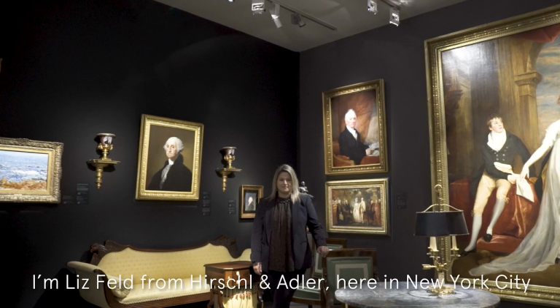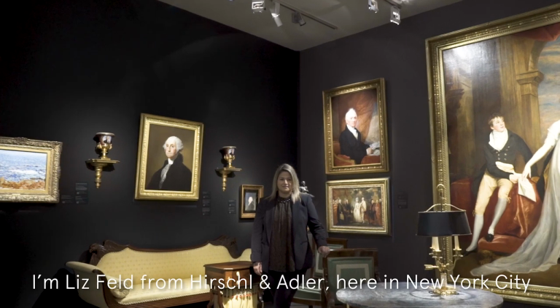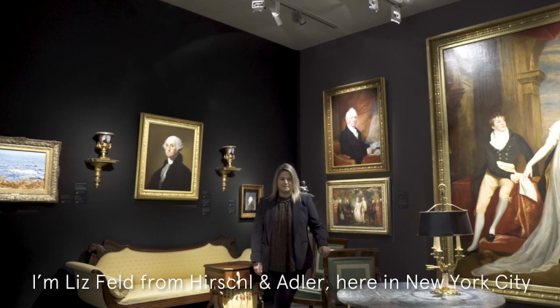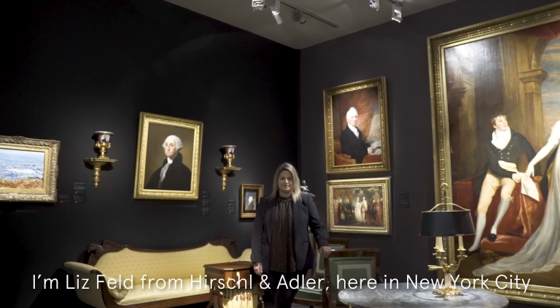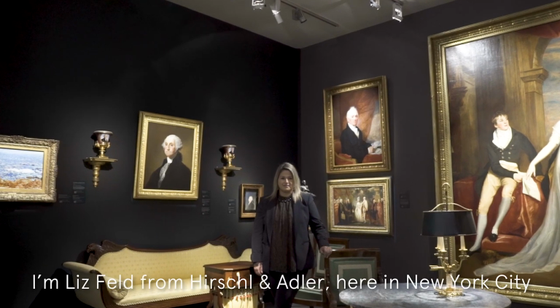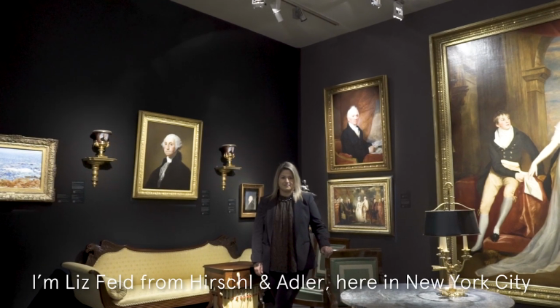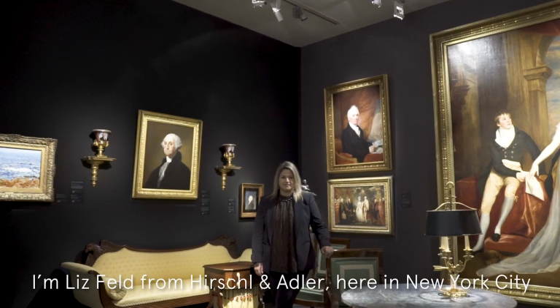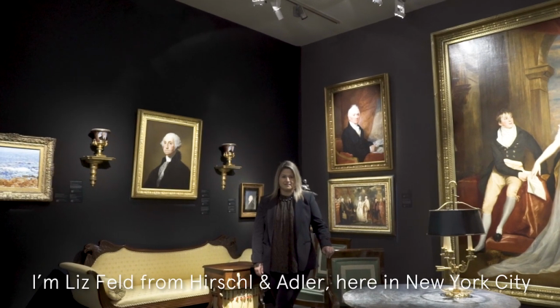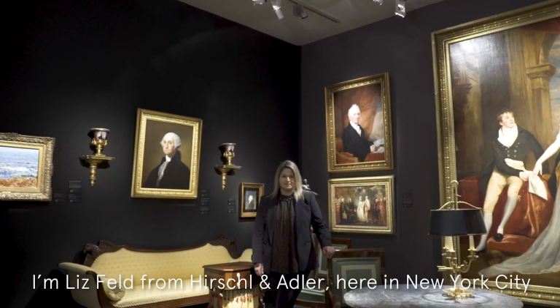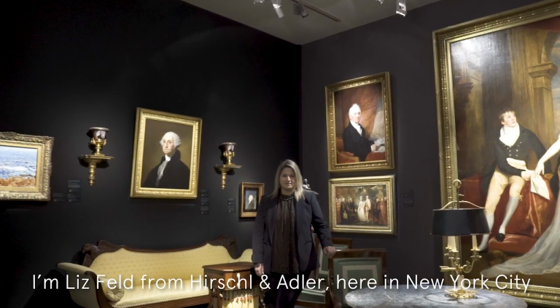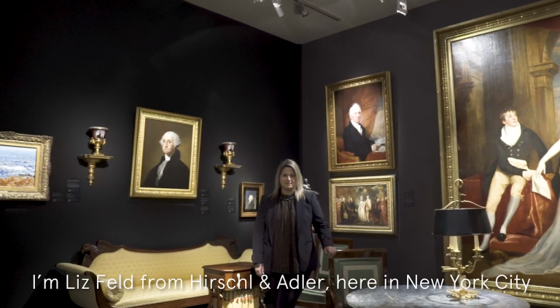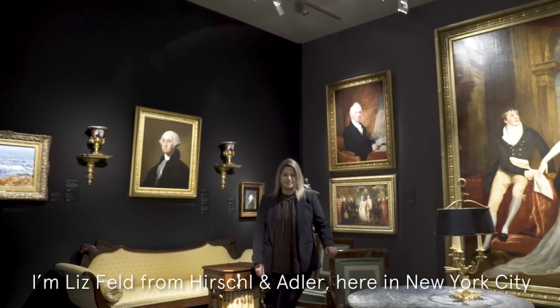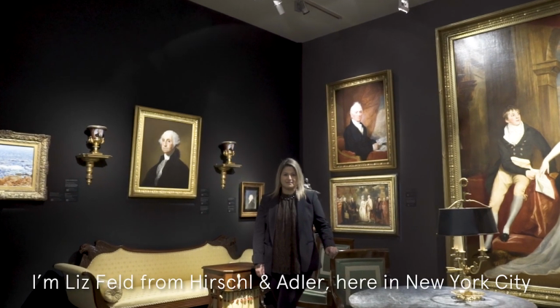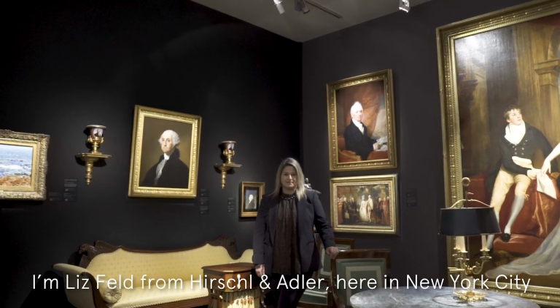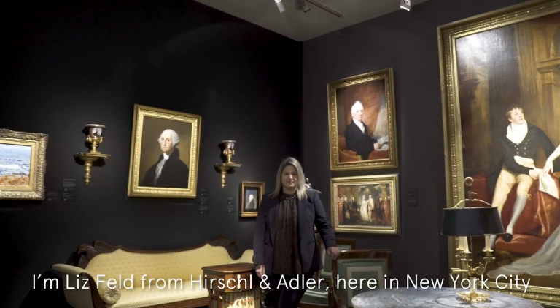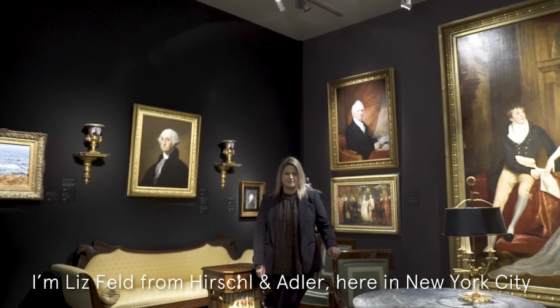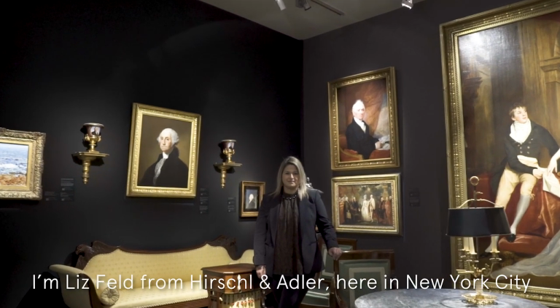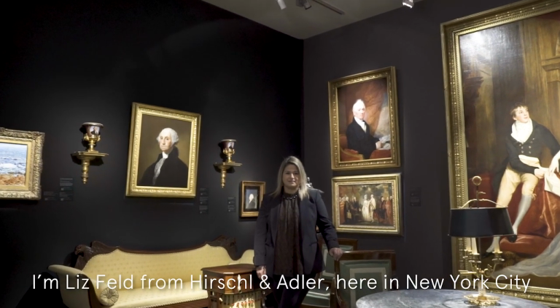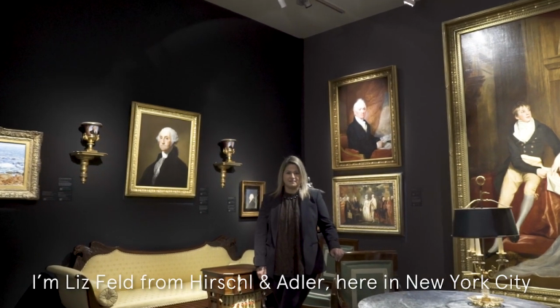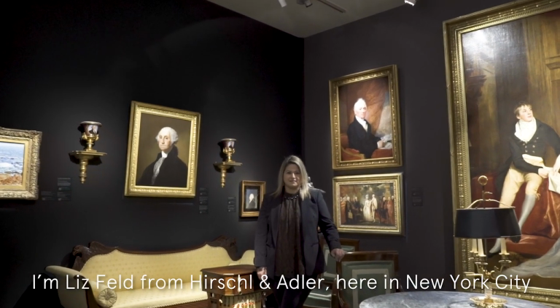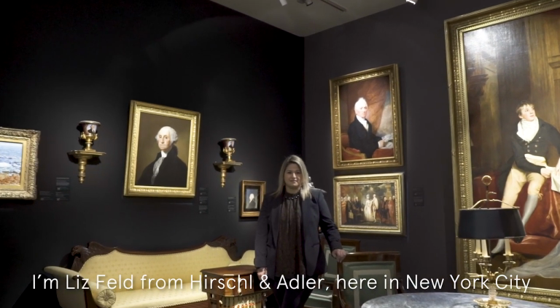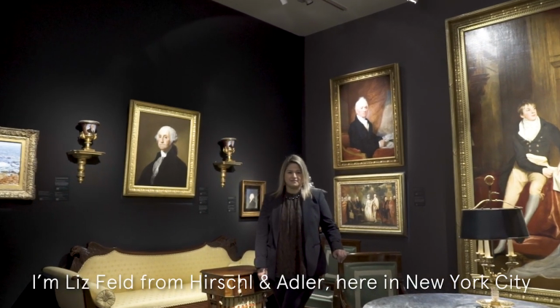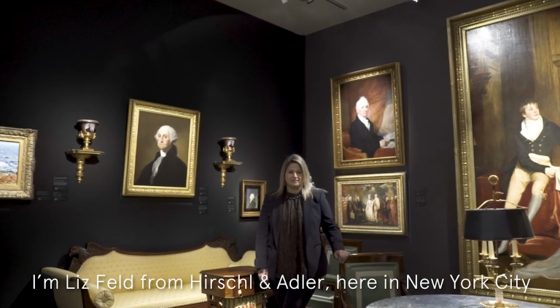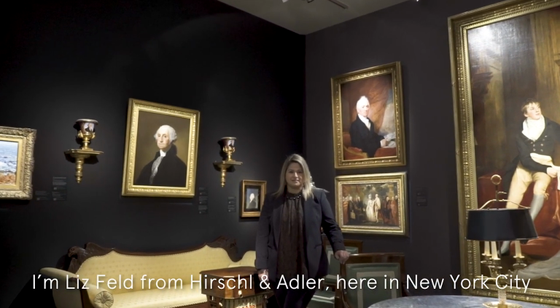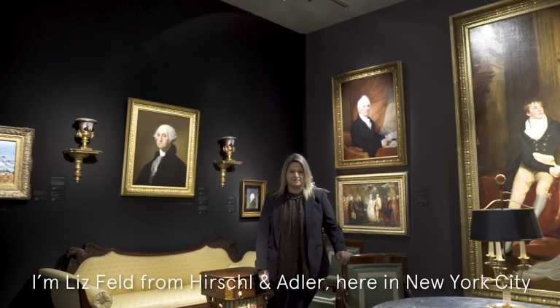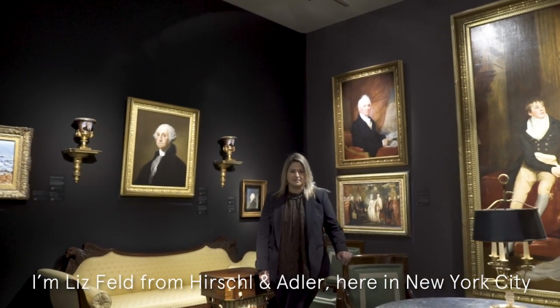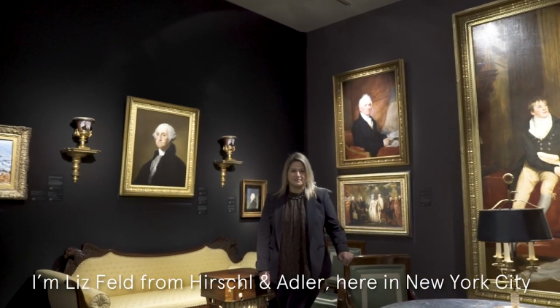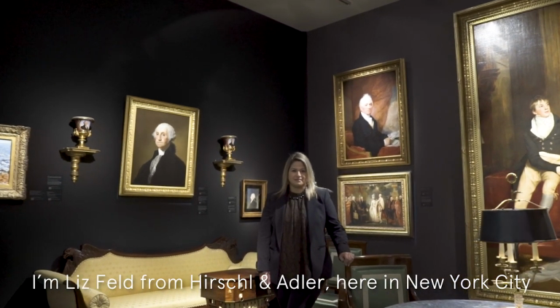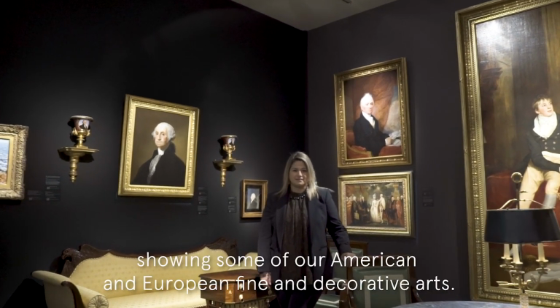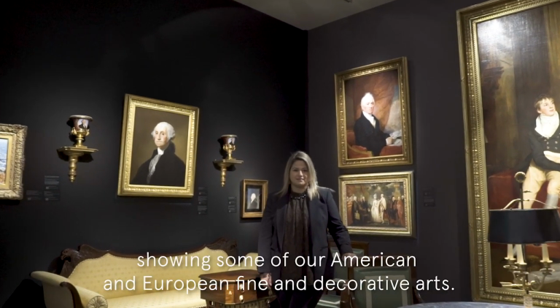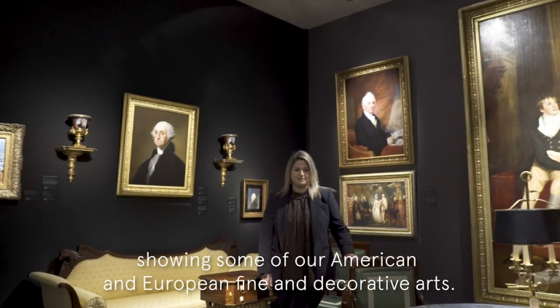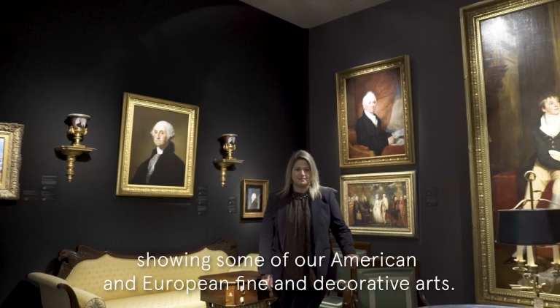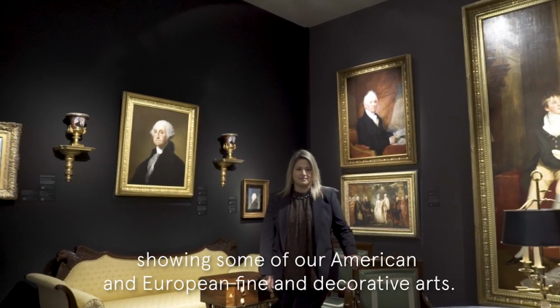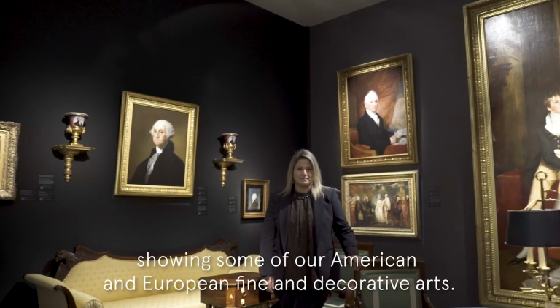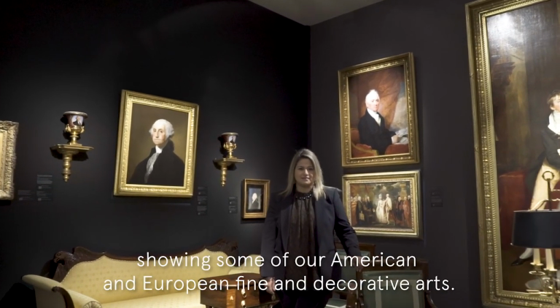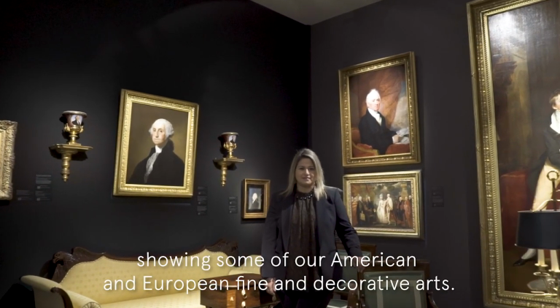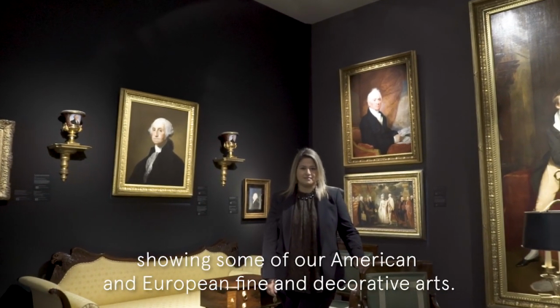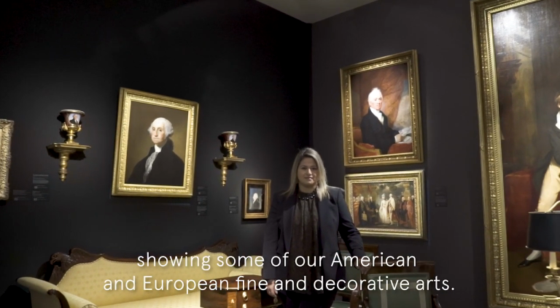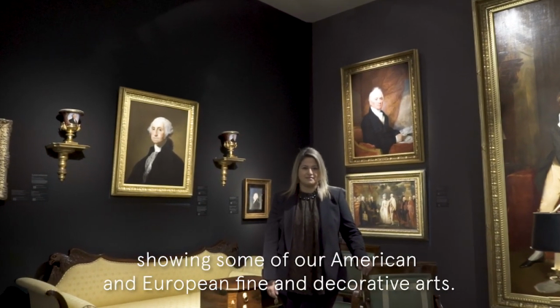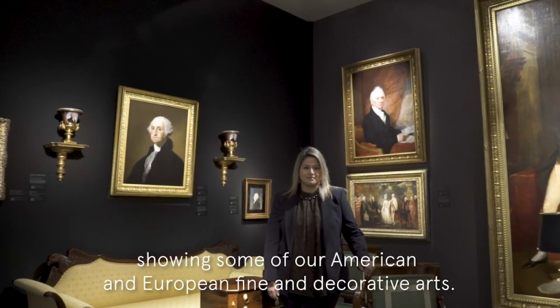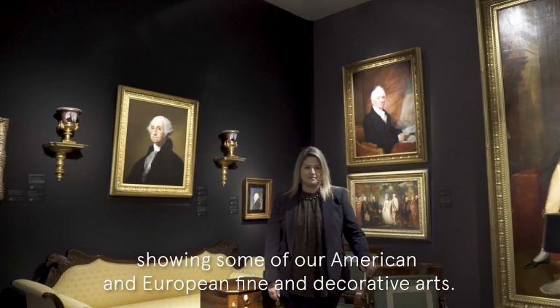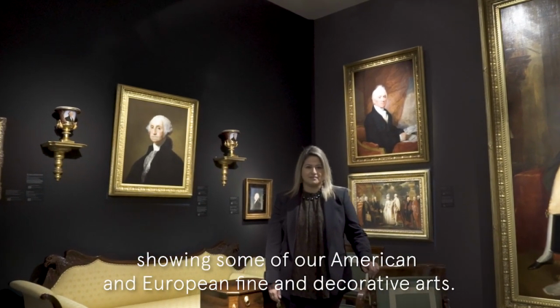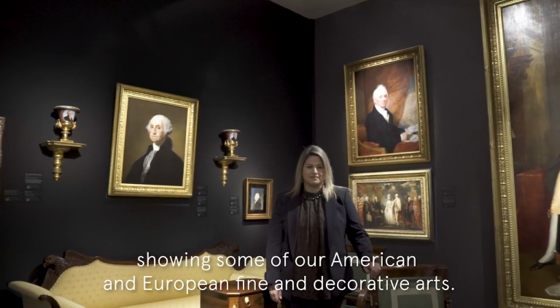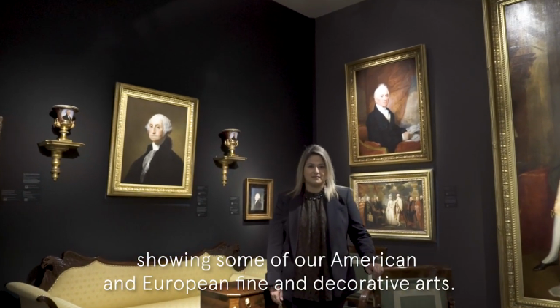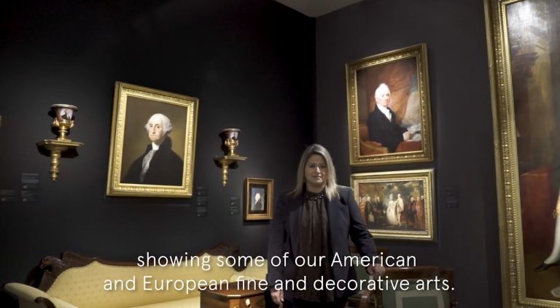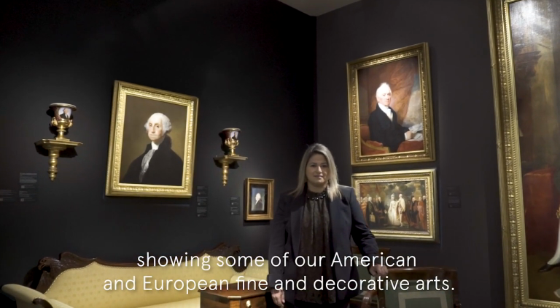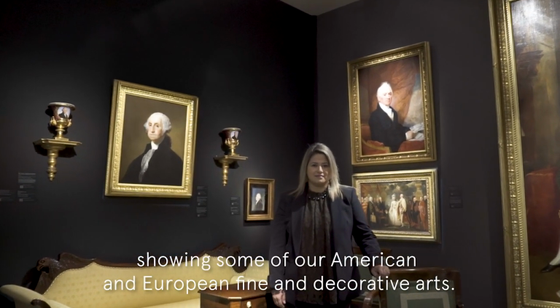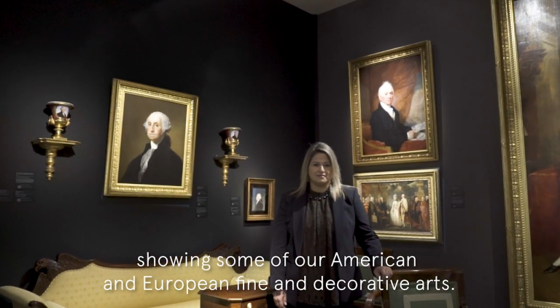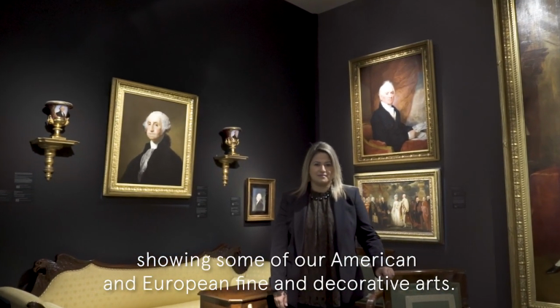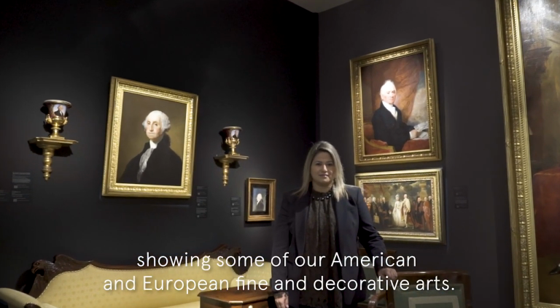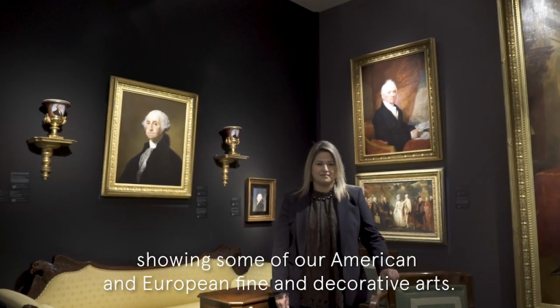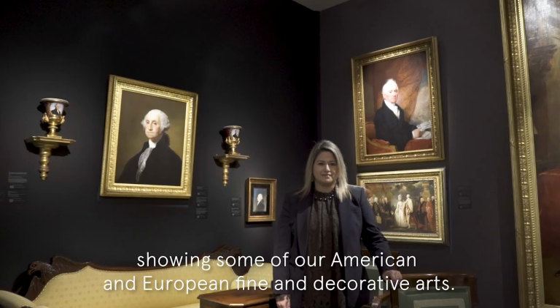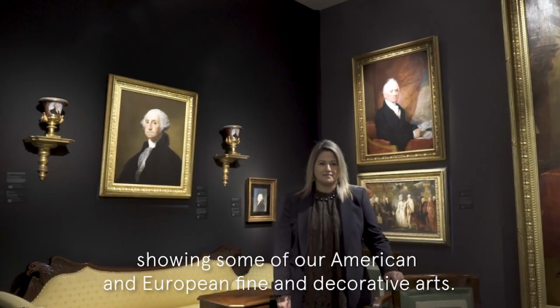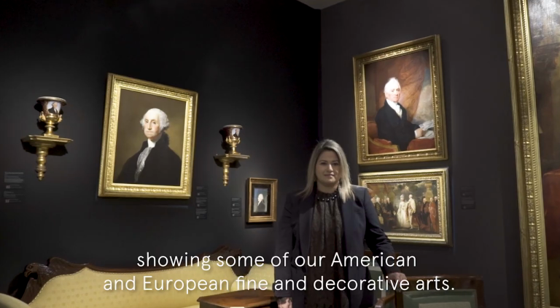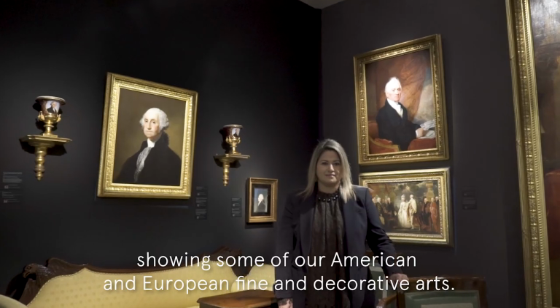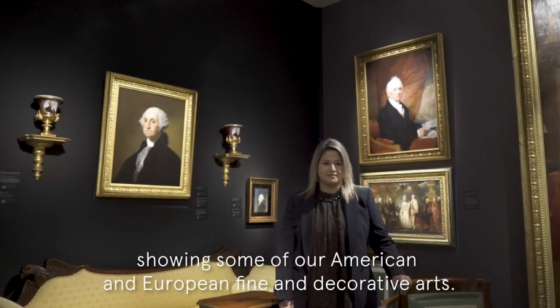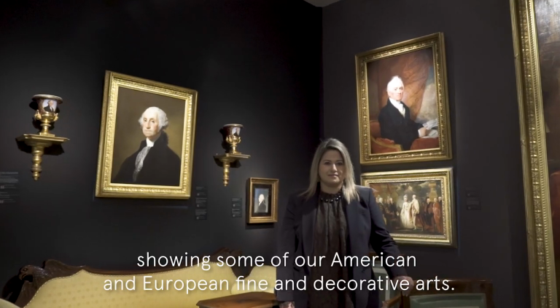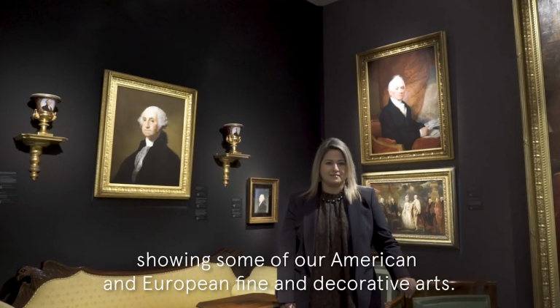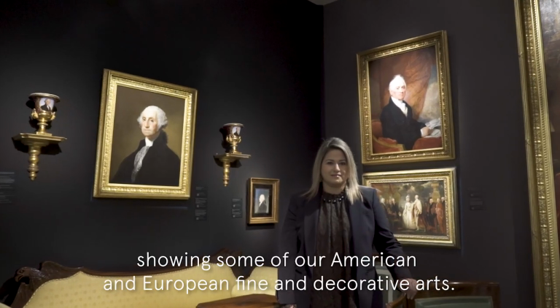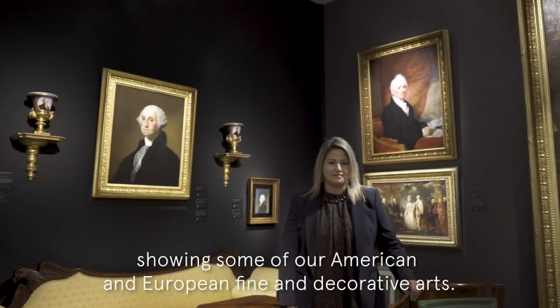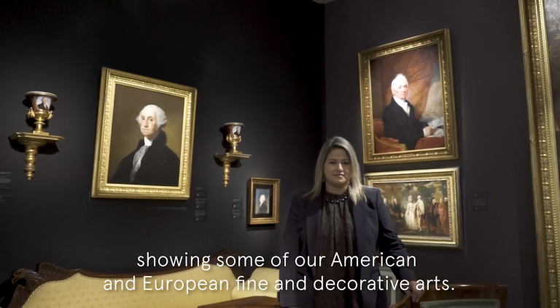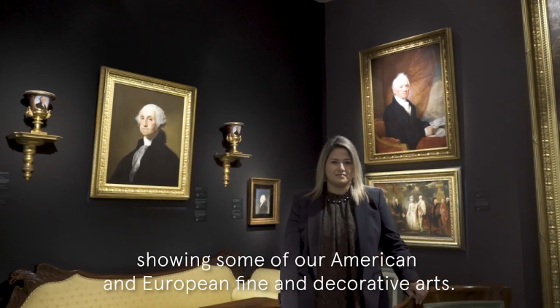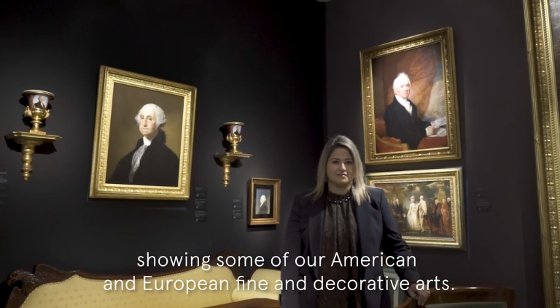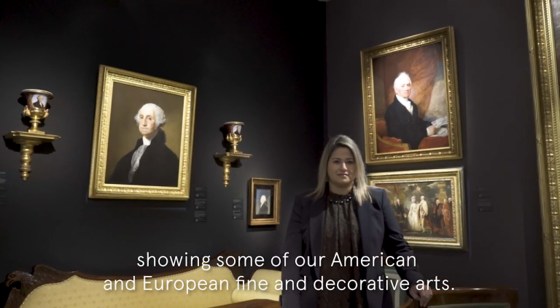I'm Liz Feld from Herschel & Adler here in New York City, showing some of our American and European fine and decorative arts.